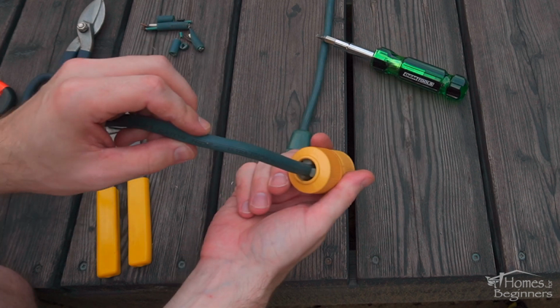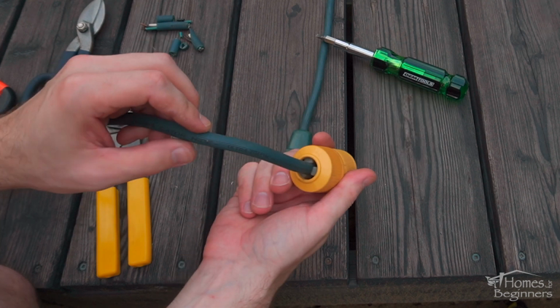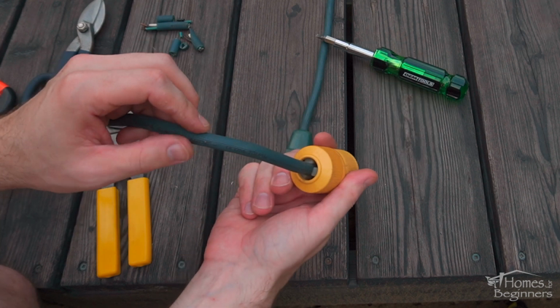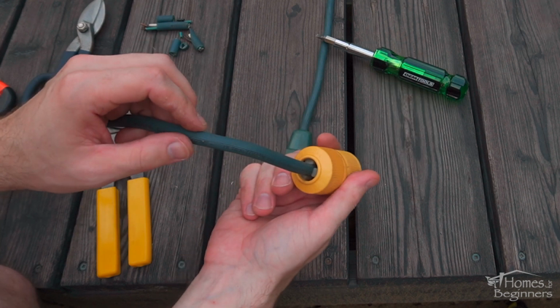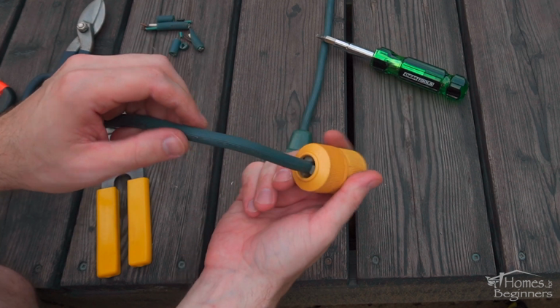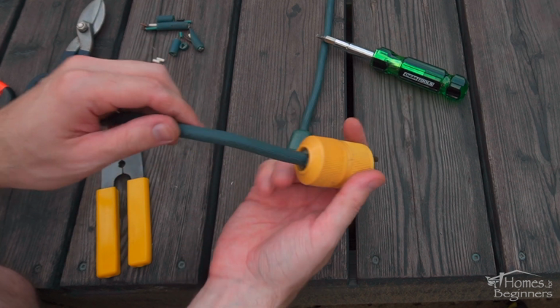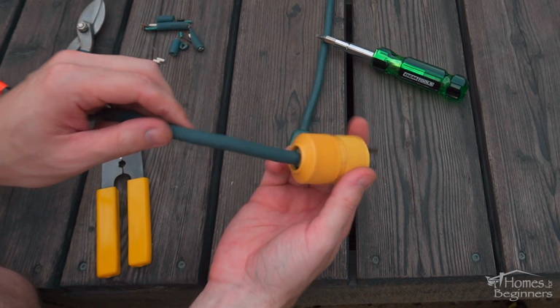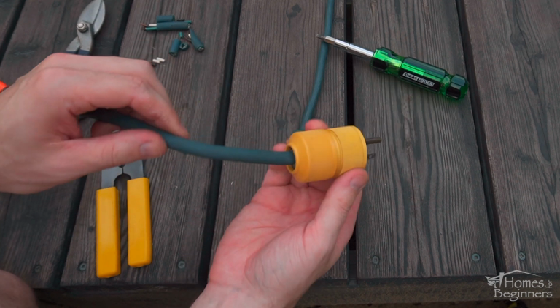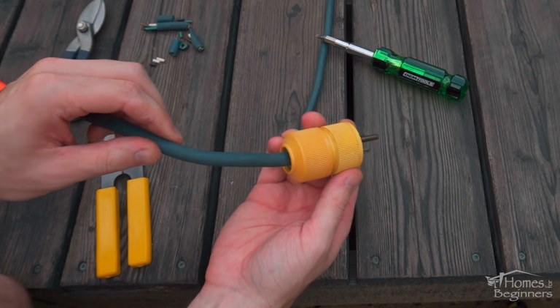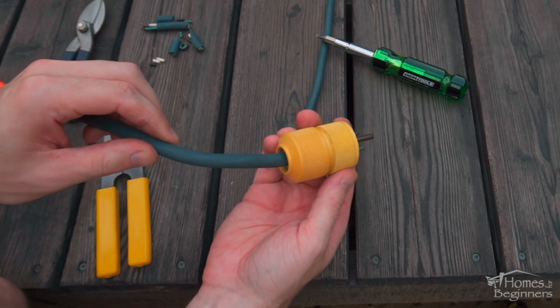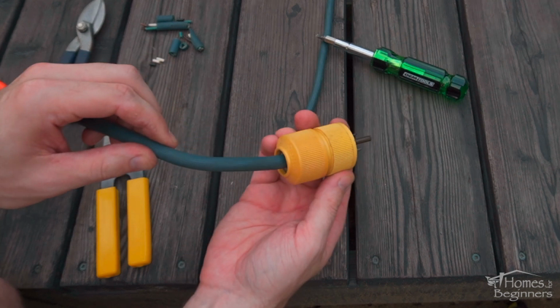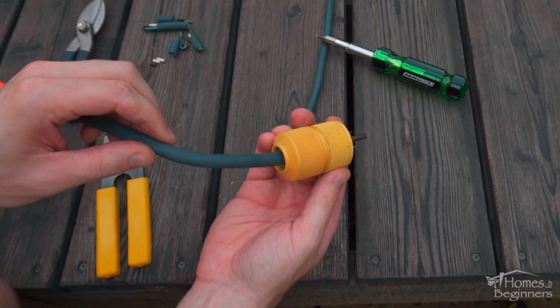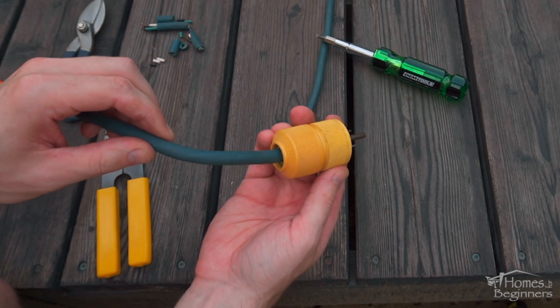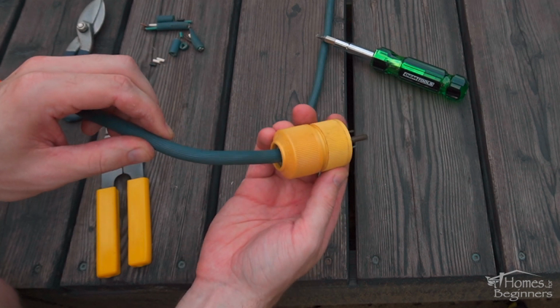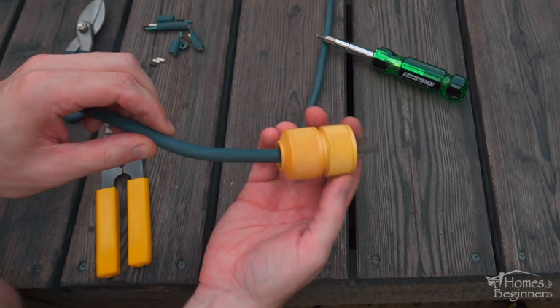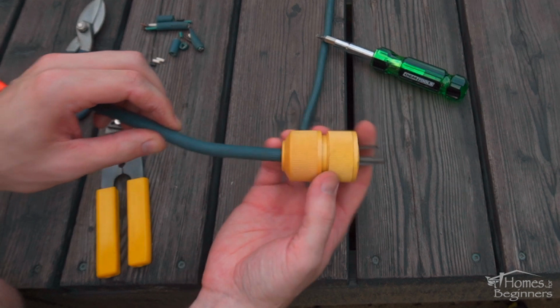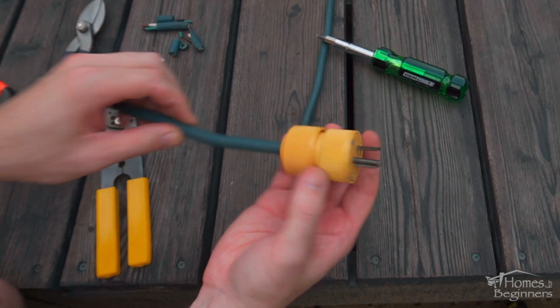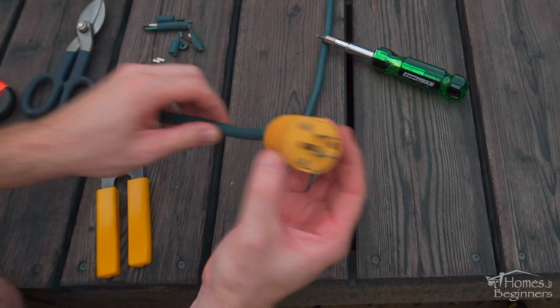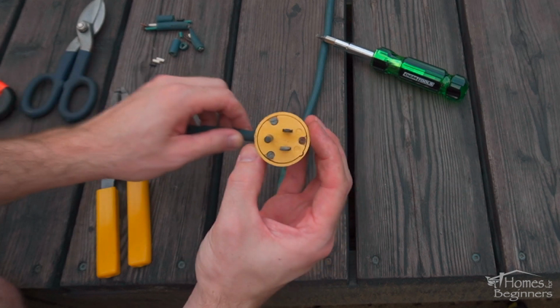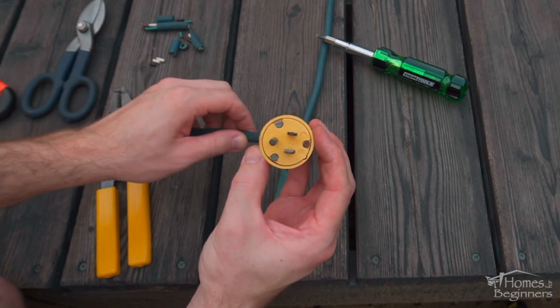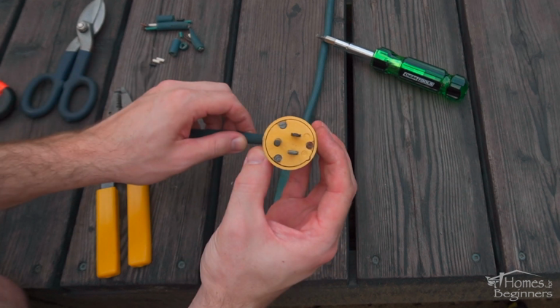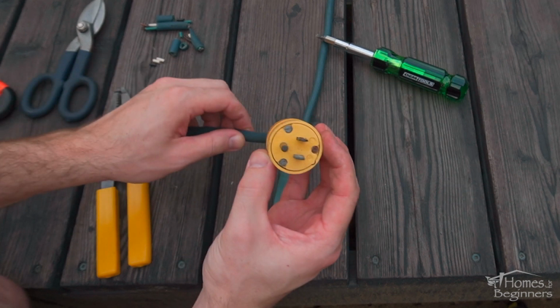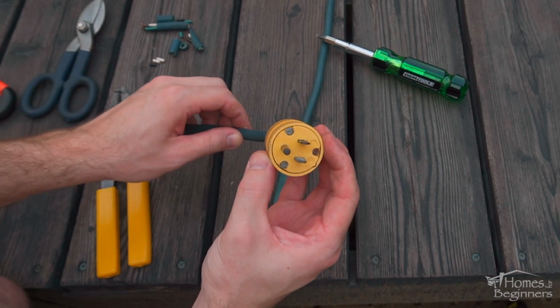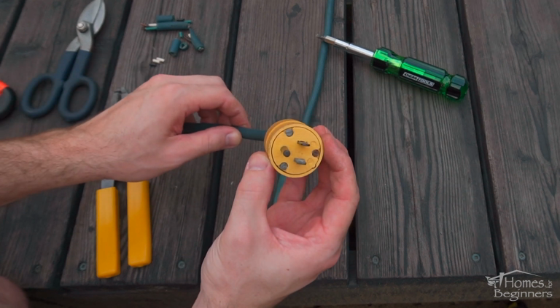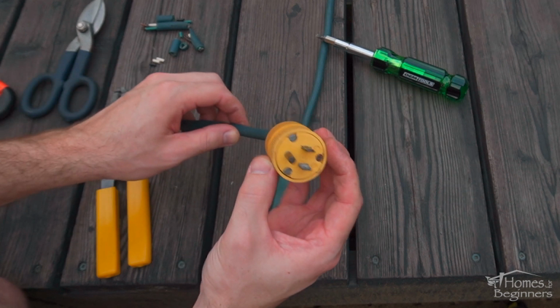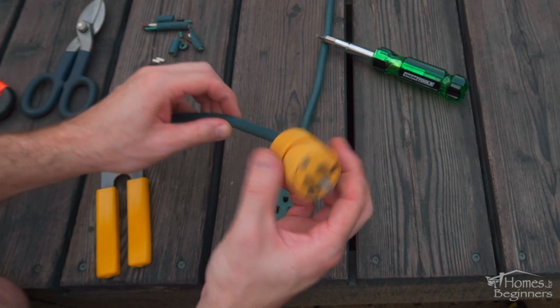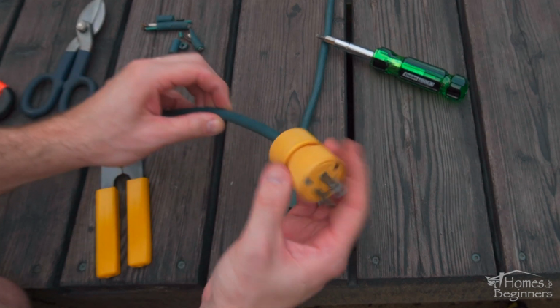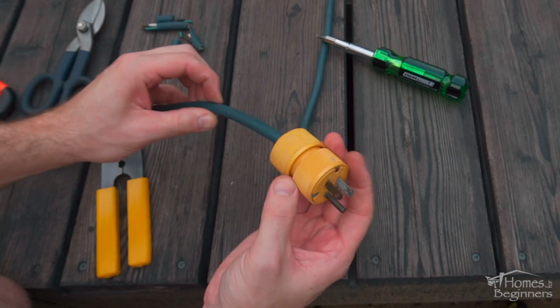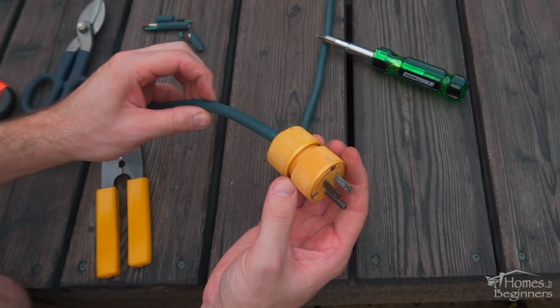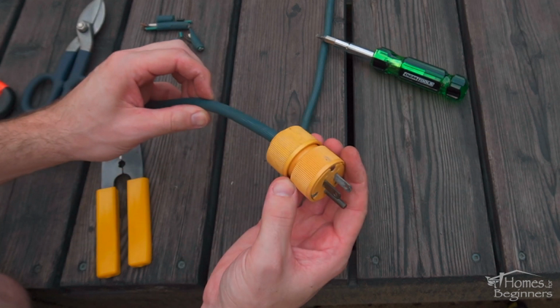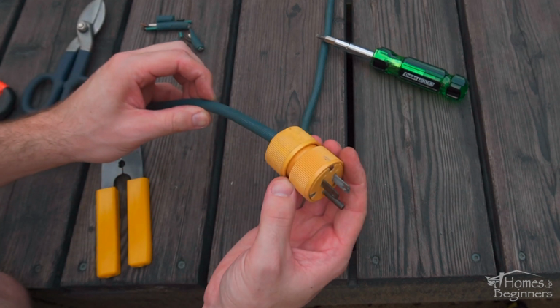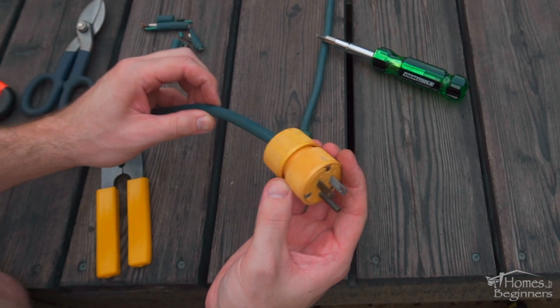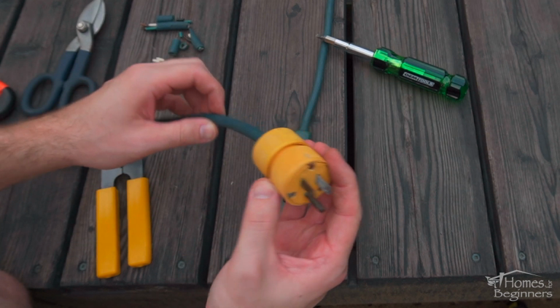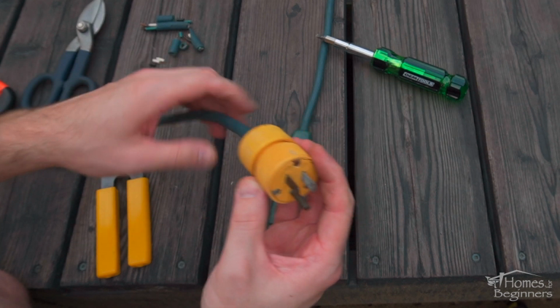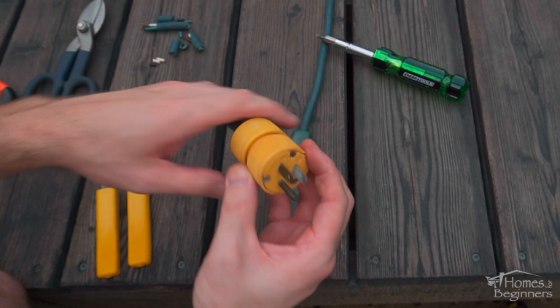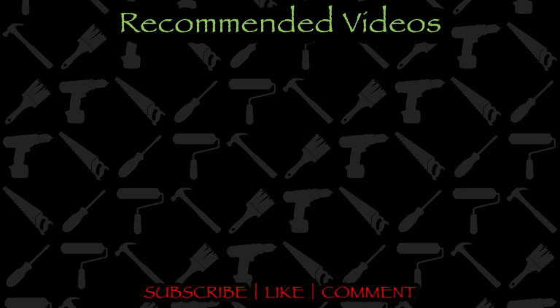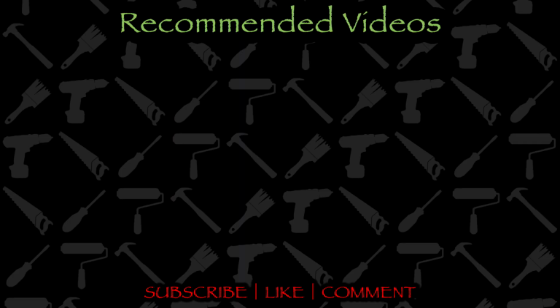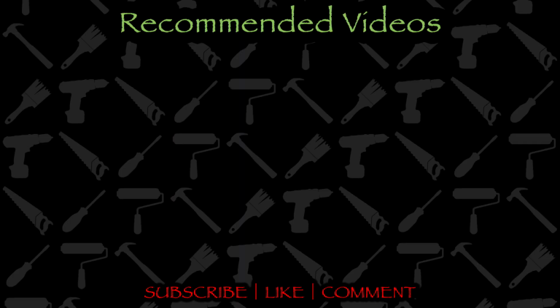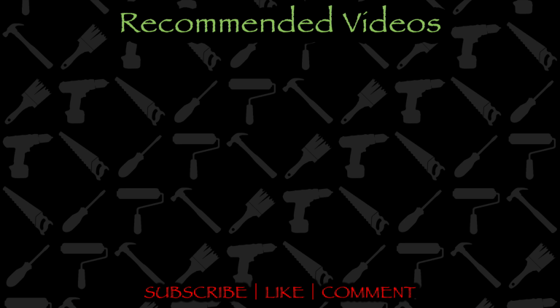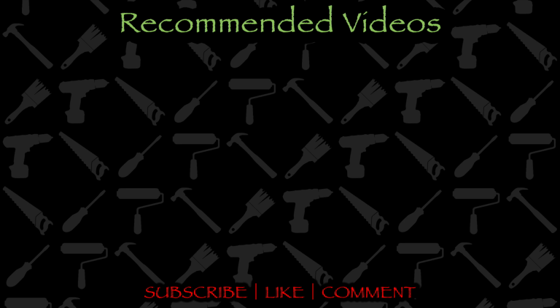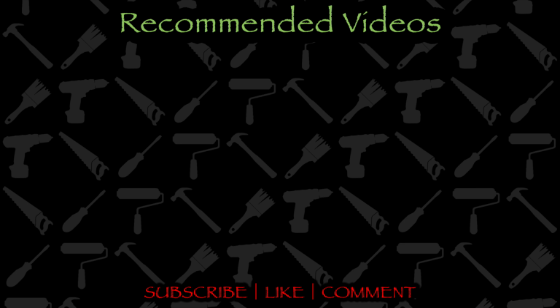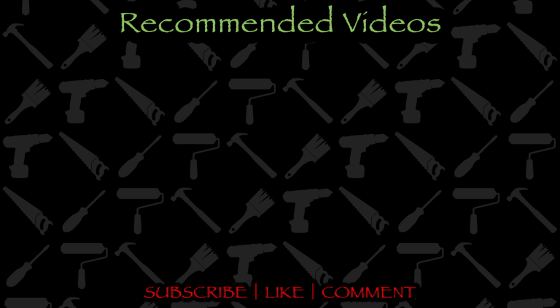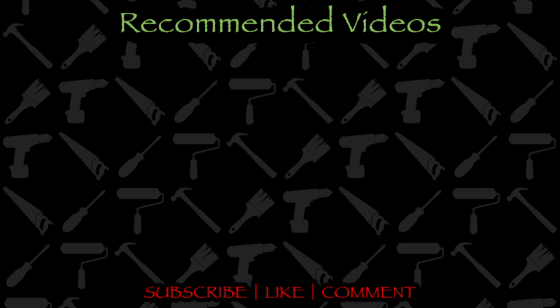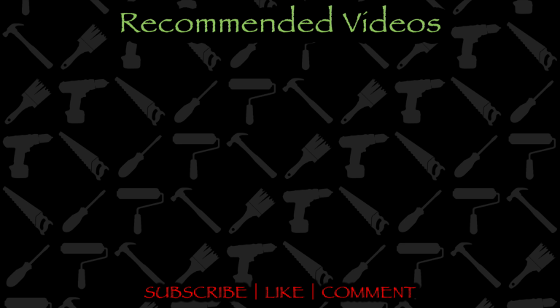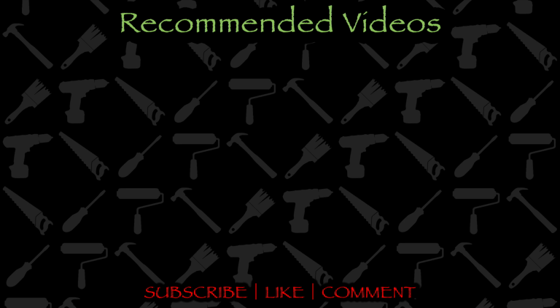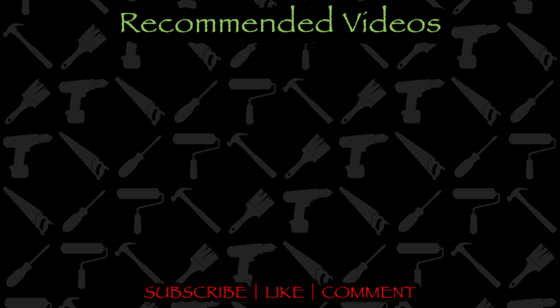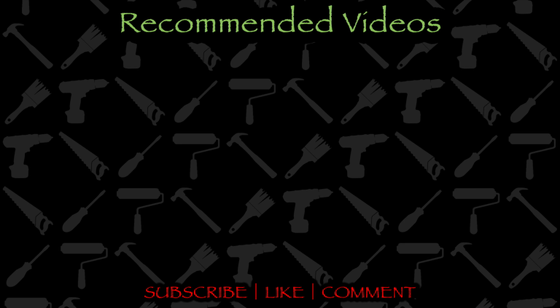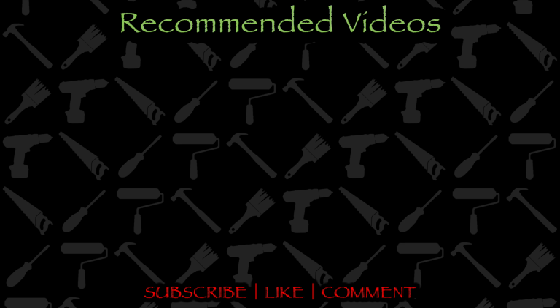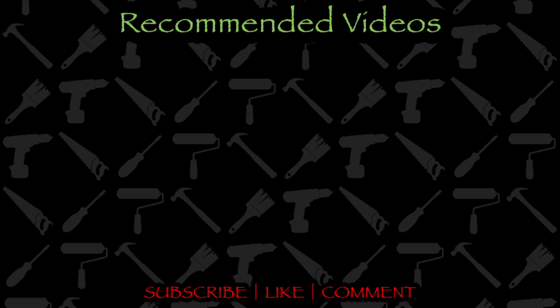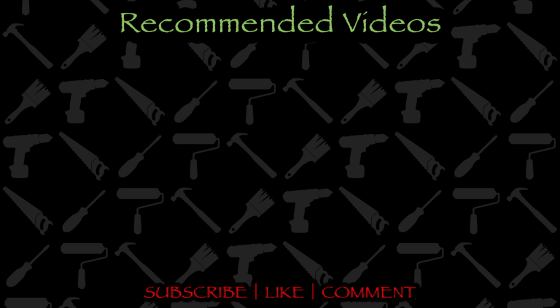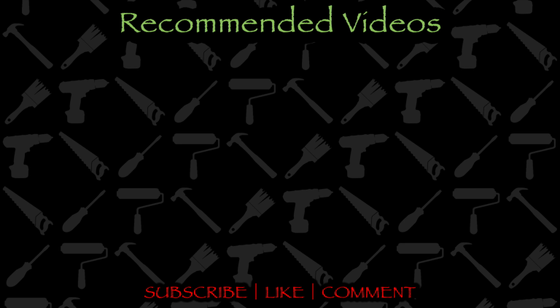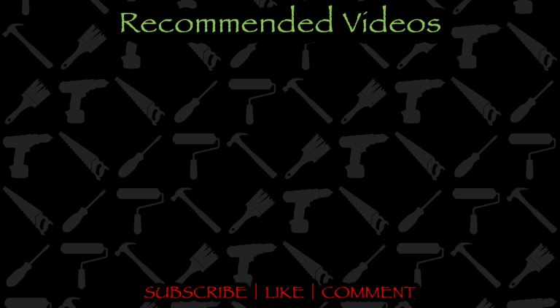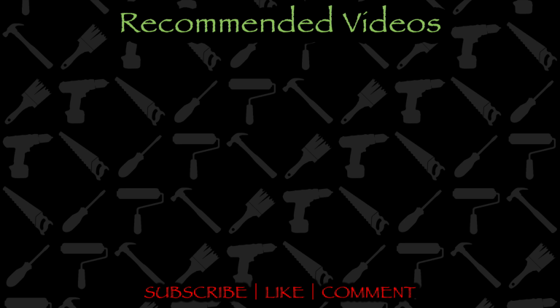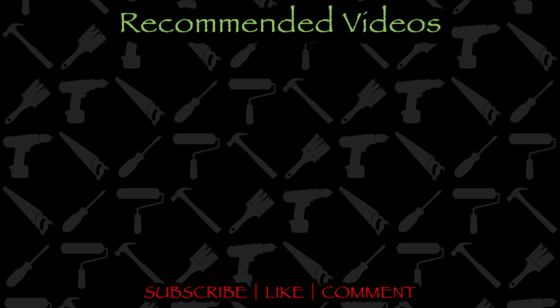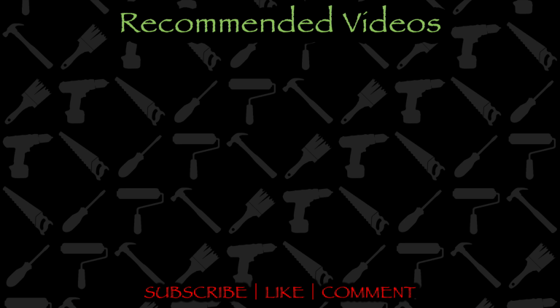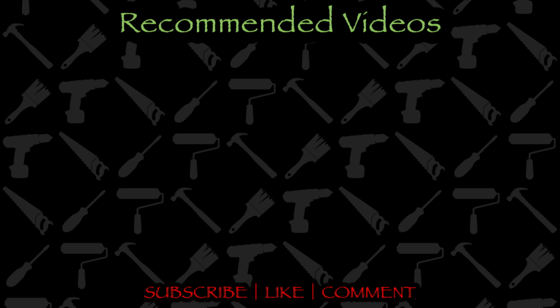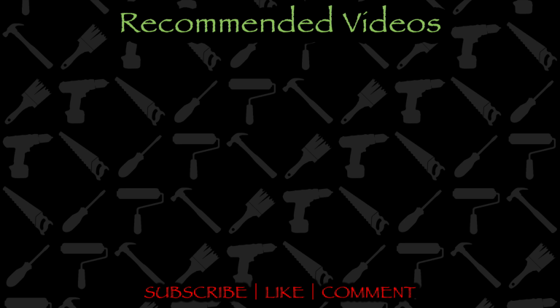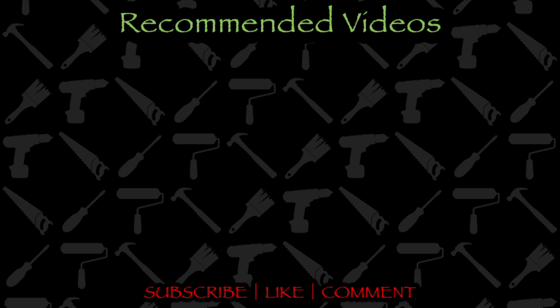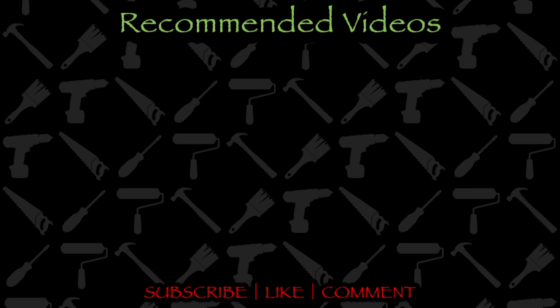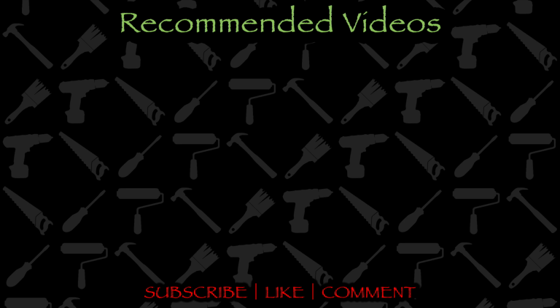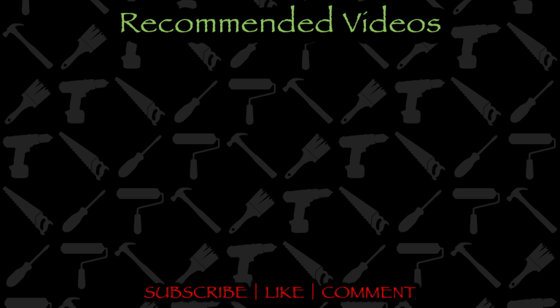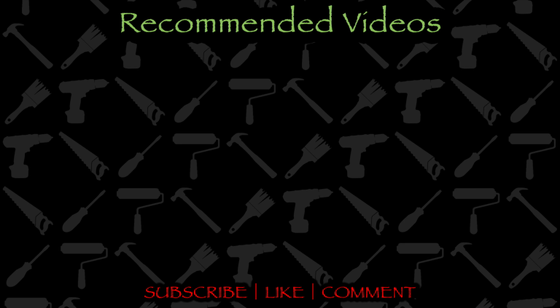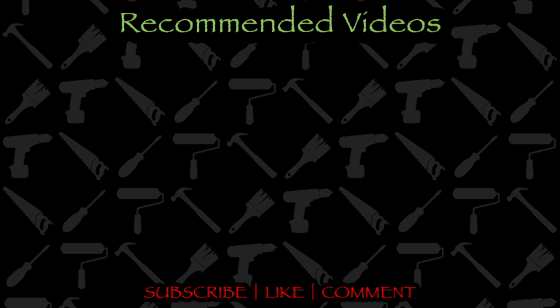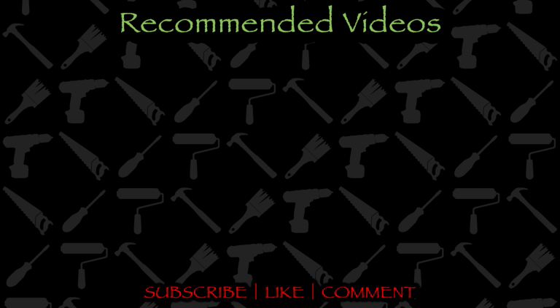If you found this video helpful, don't forget to give me a like and drop a comment below. Don't forget to subscribe to my channel for more home DIY videos. Thank you for watching.